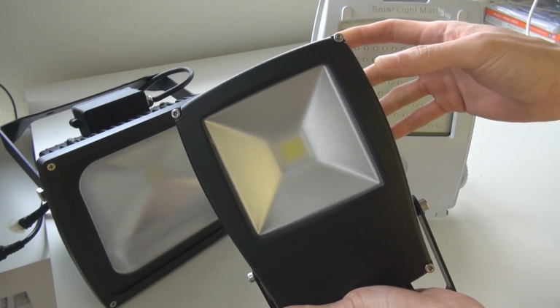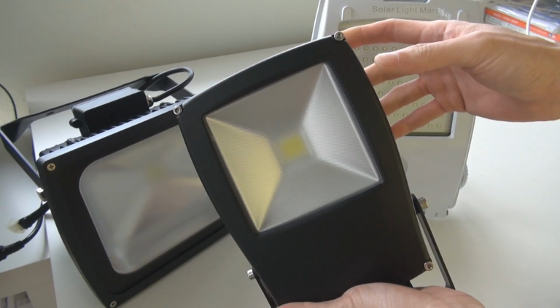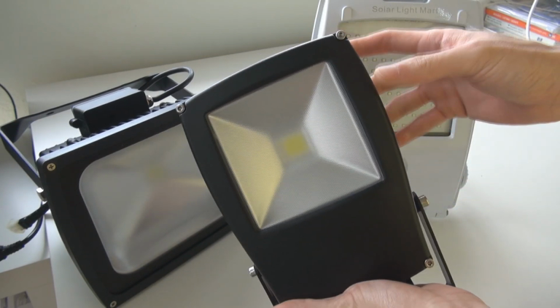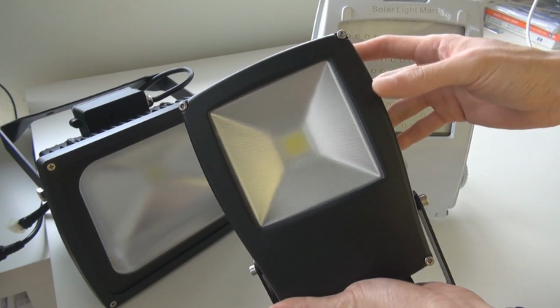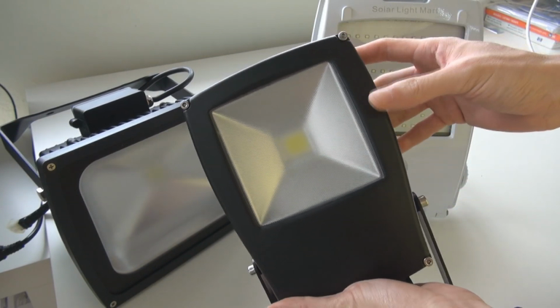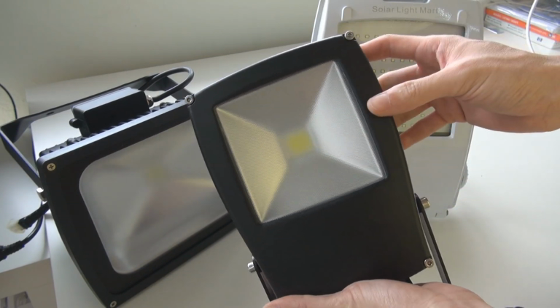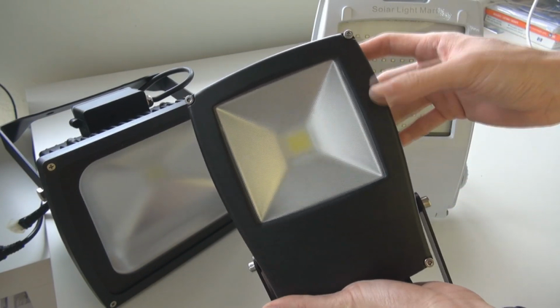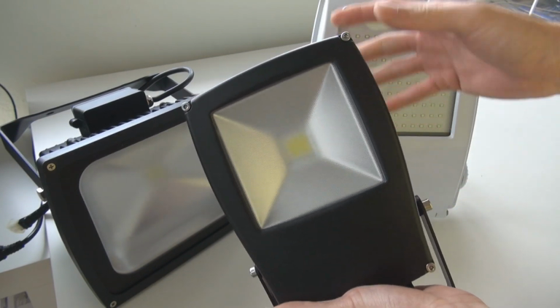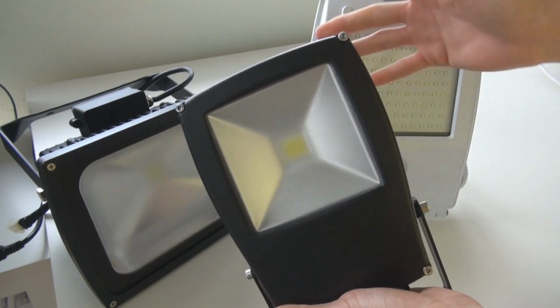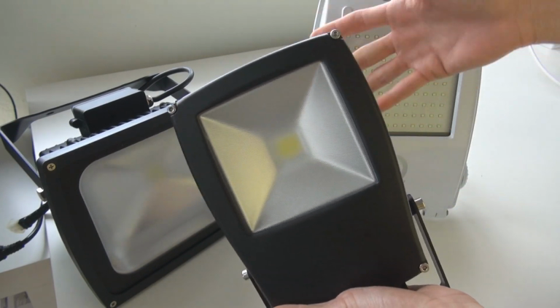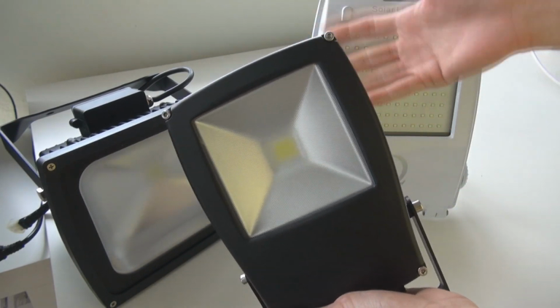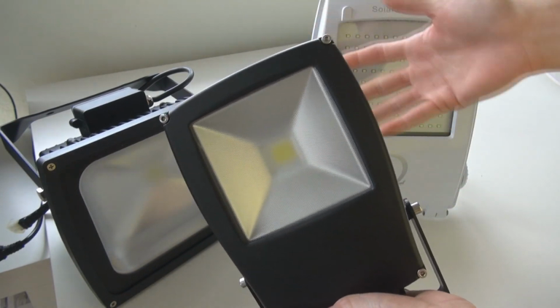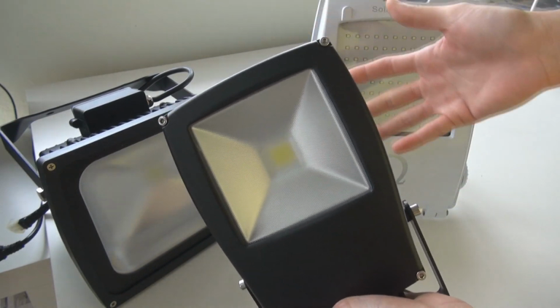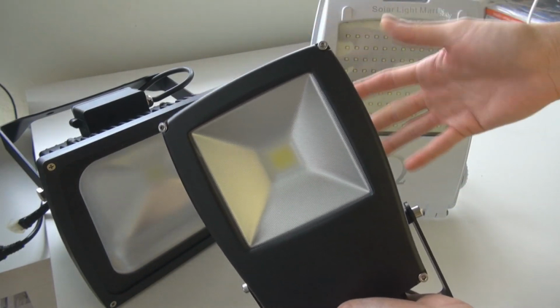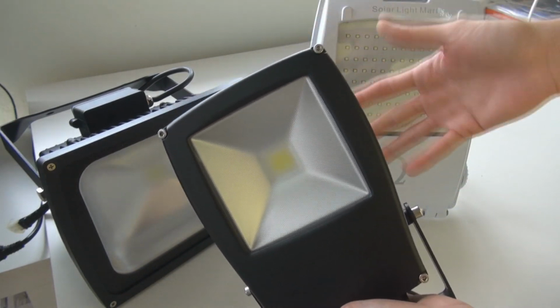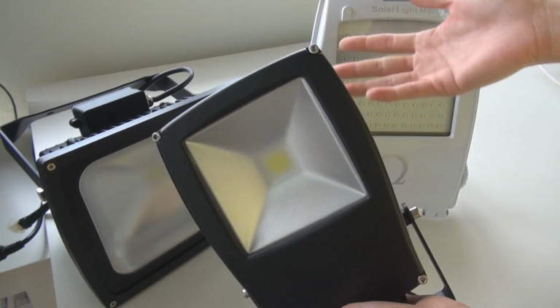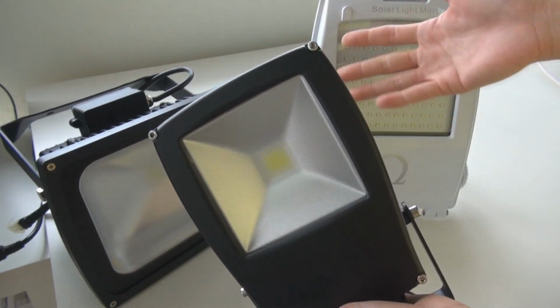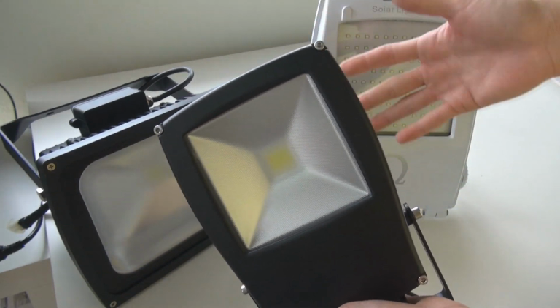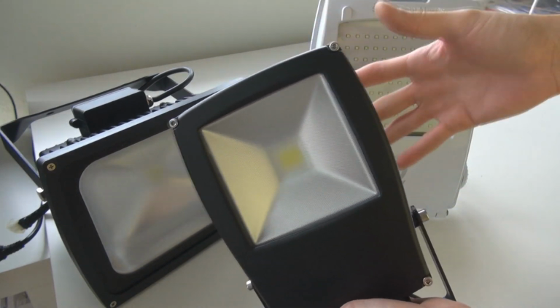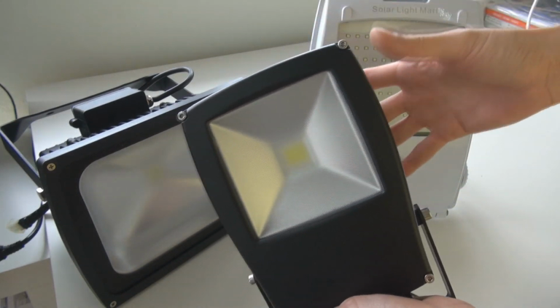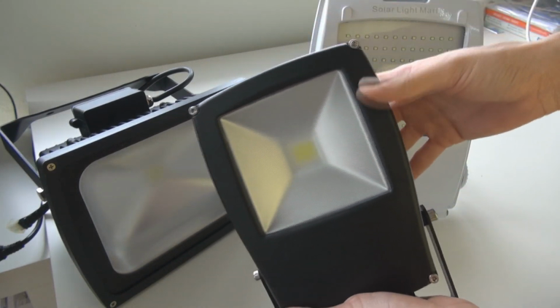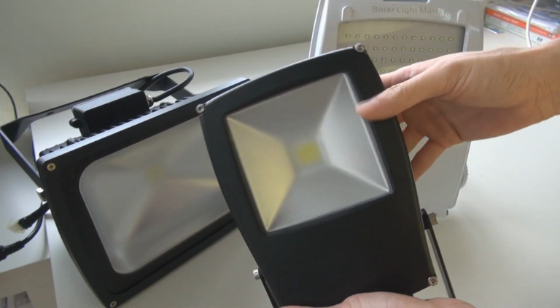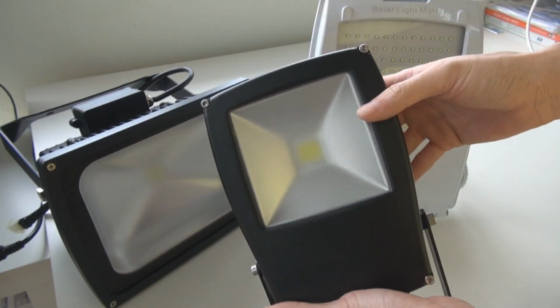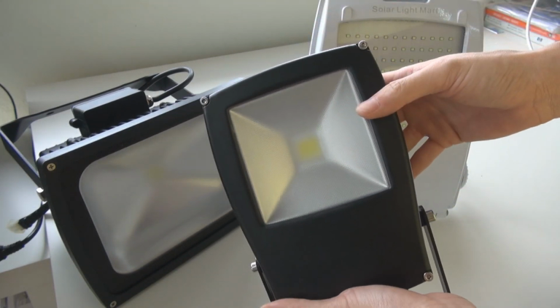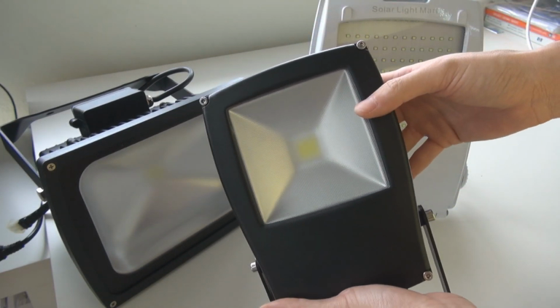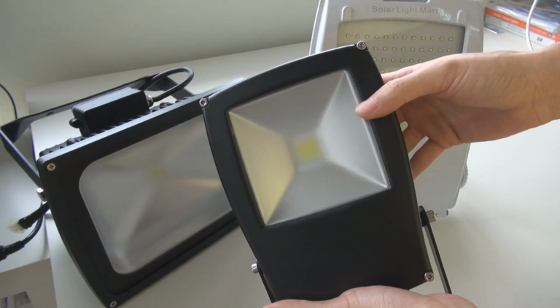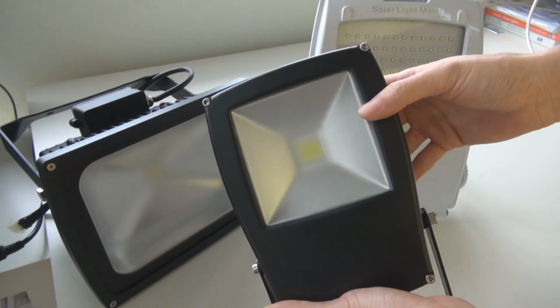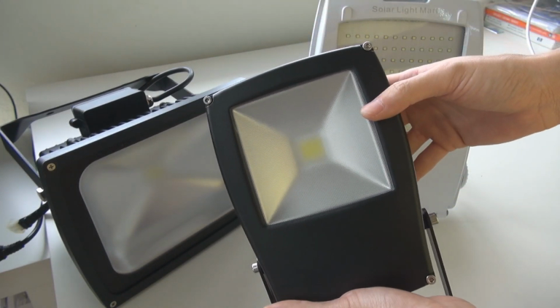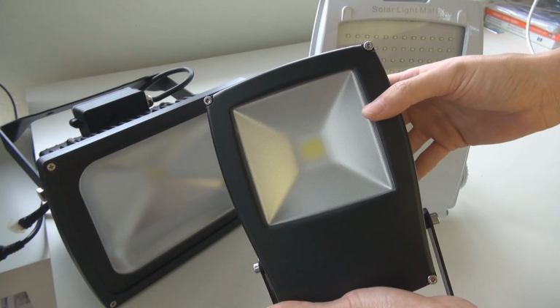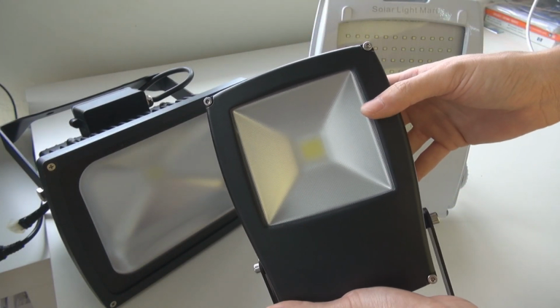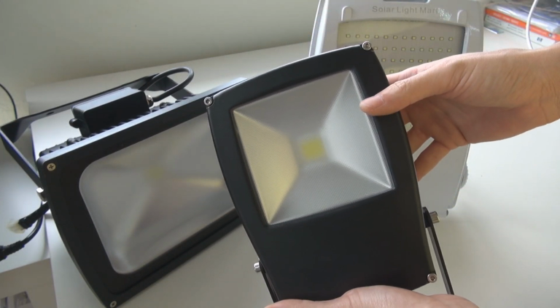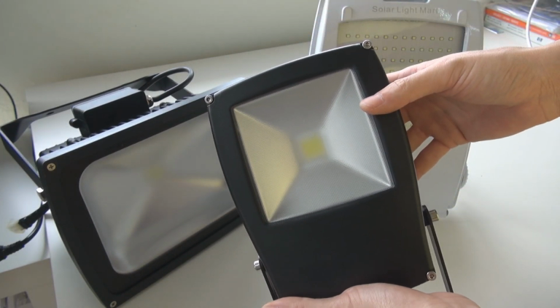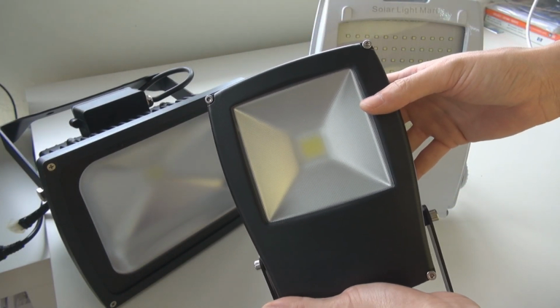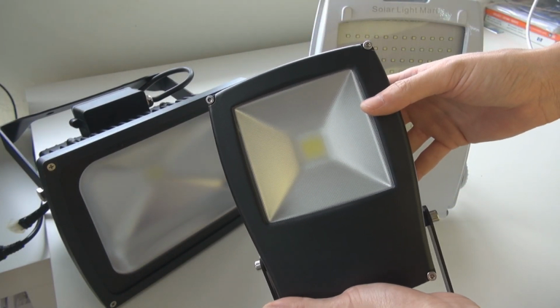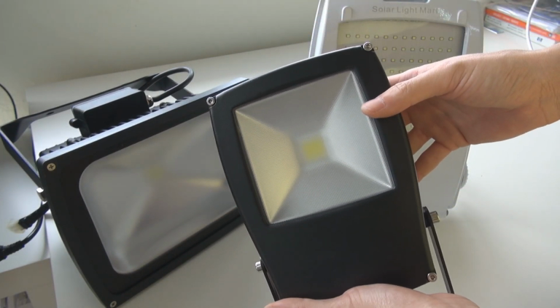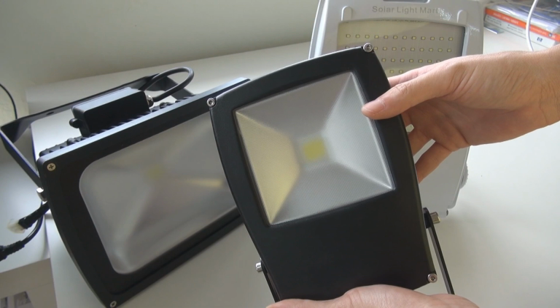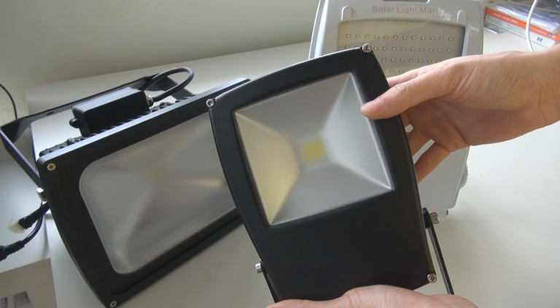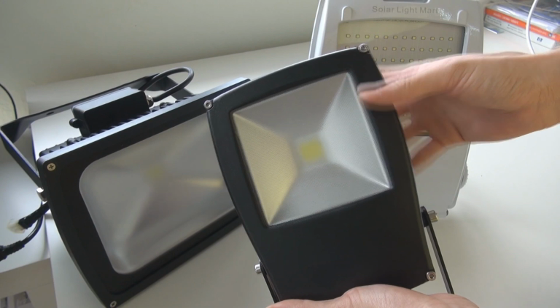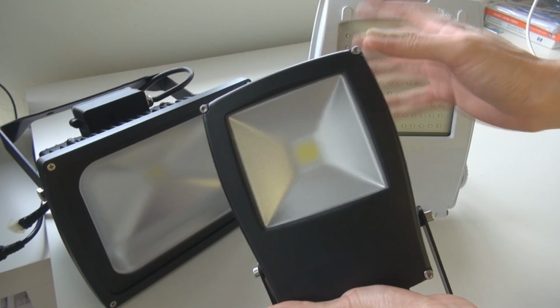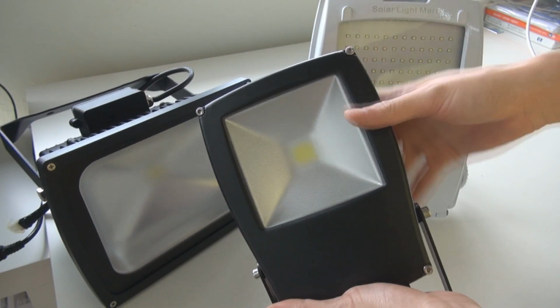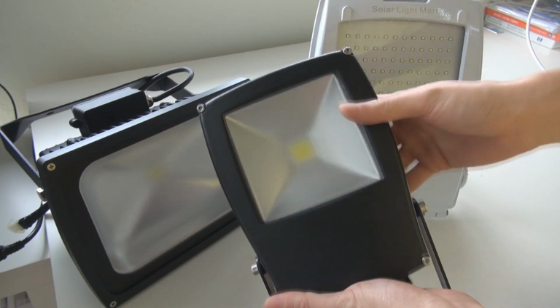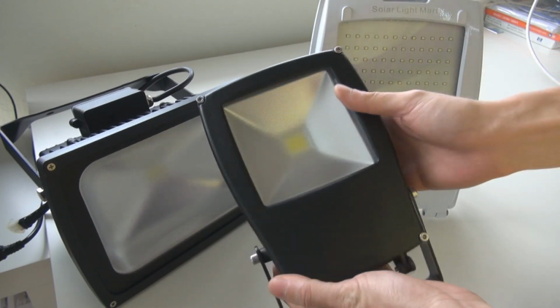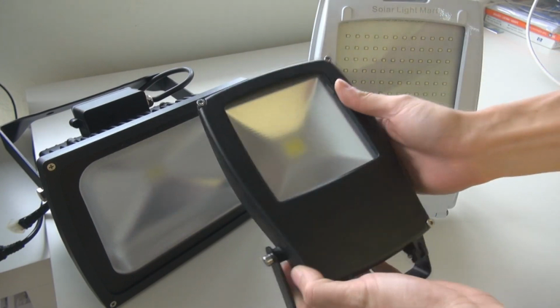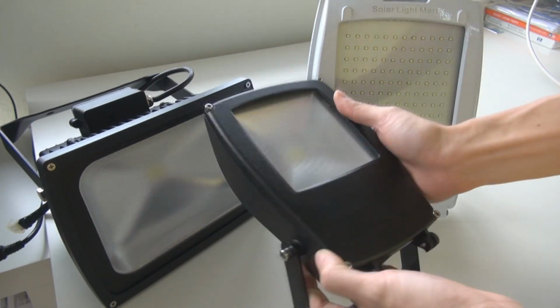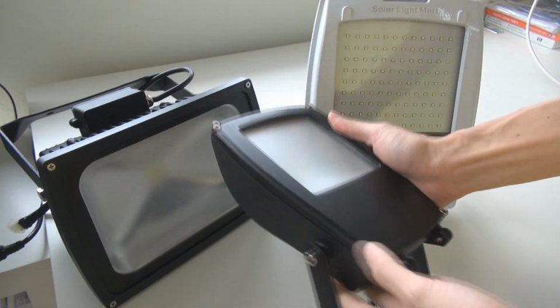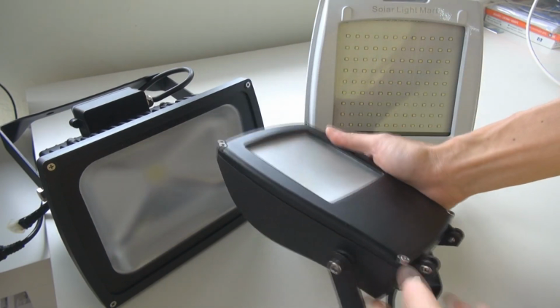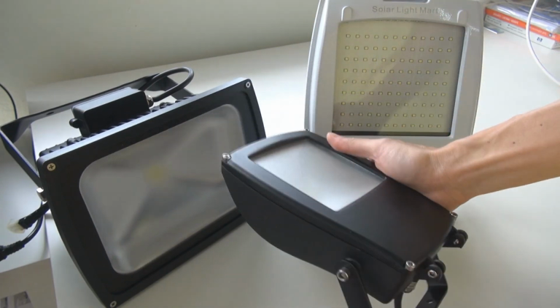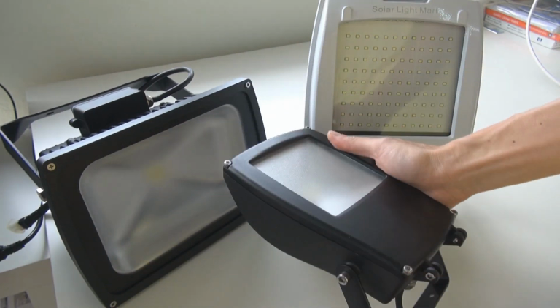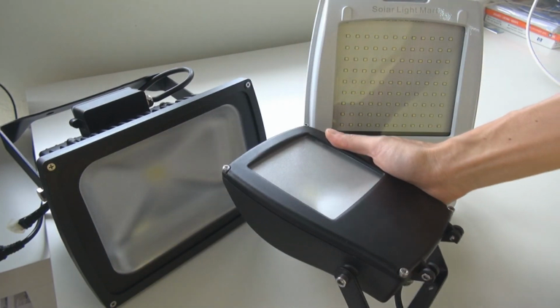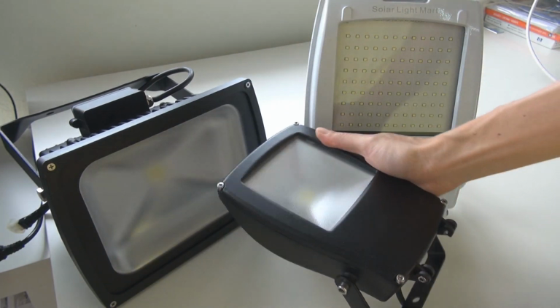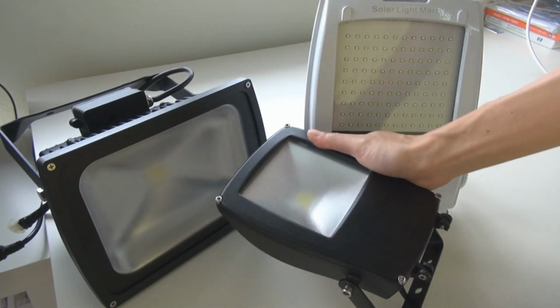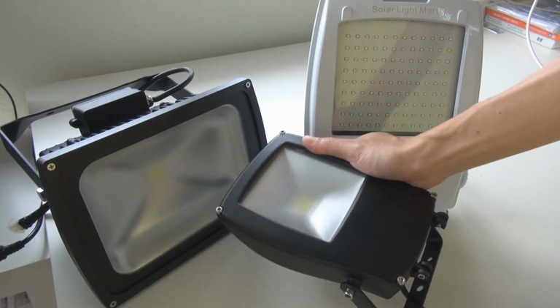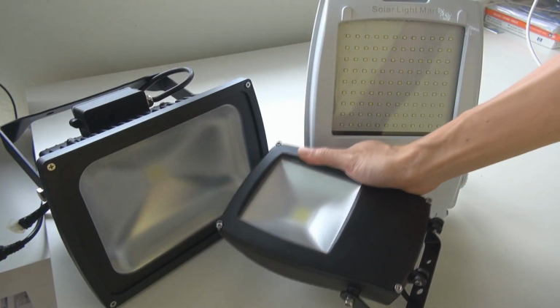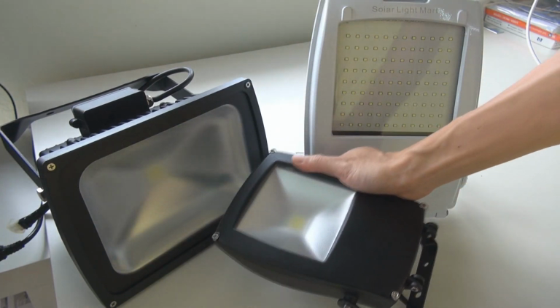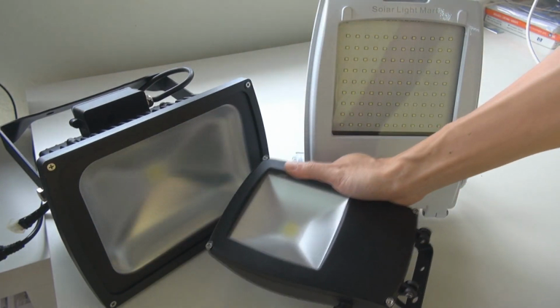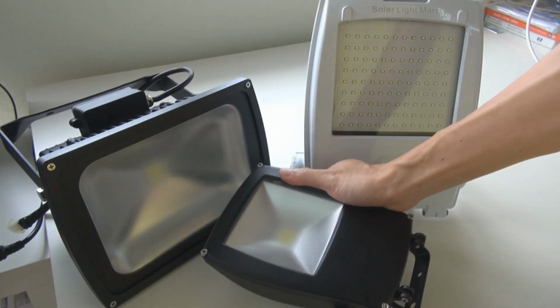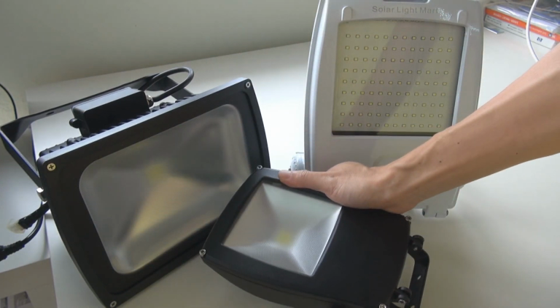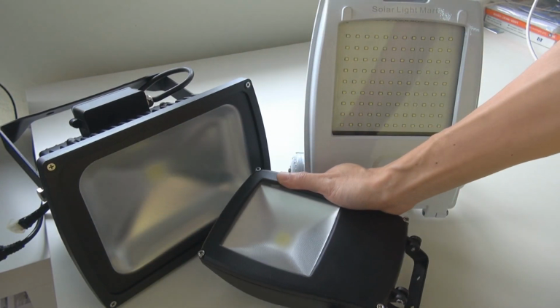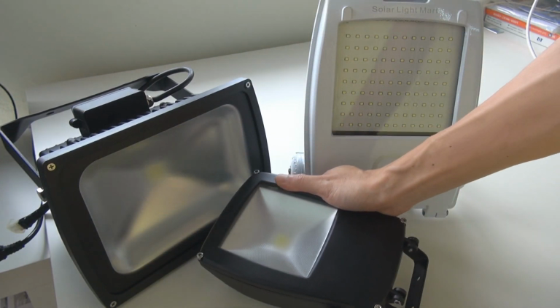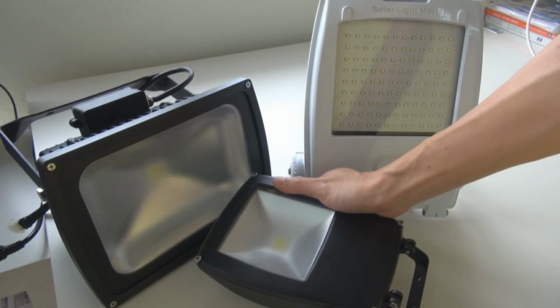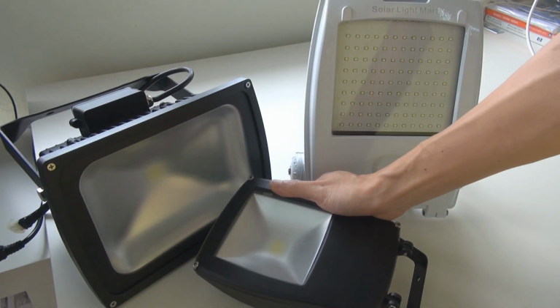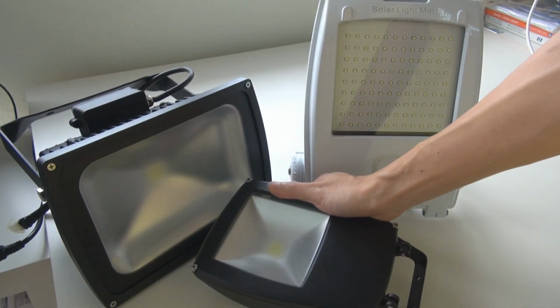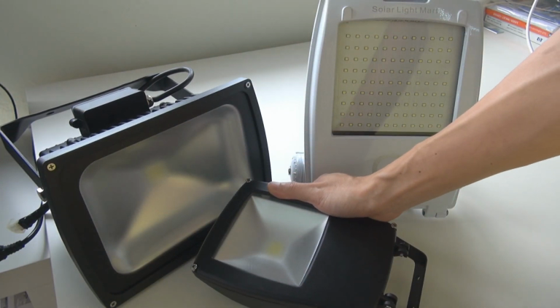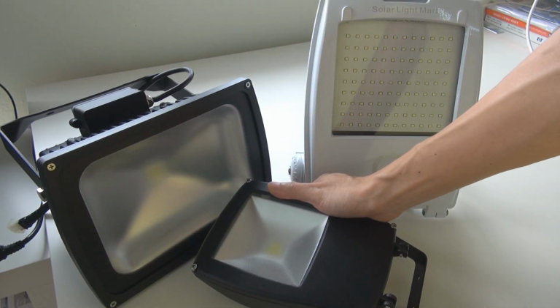So in a short while, probably once we wait until dark, I will show you the performance of the light.